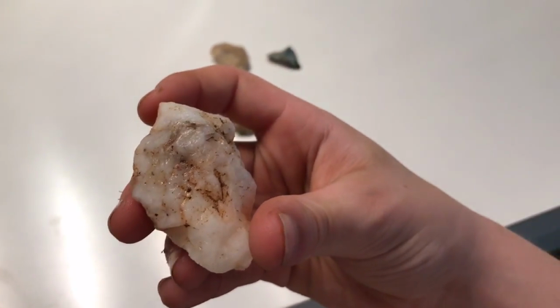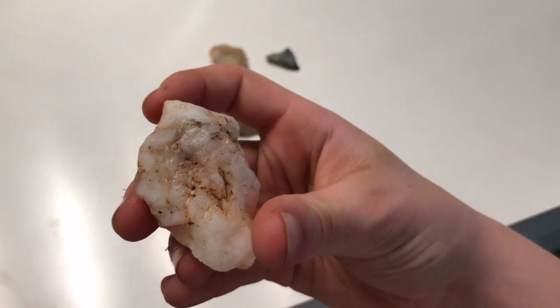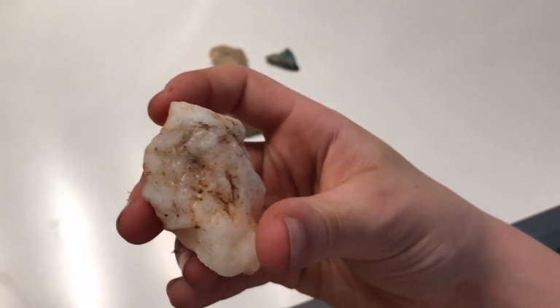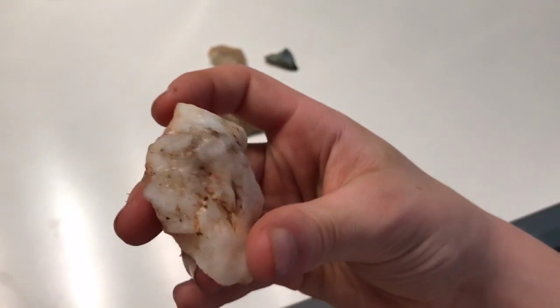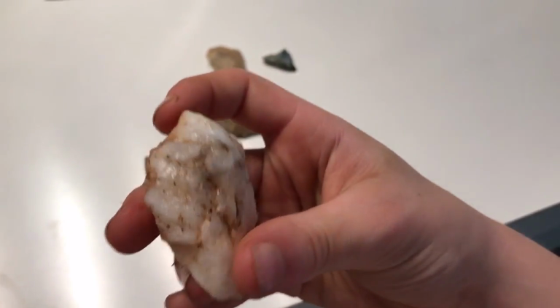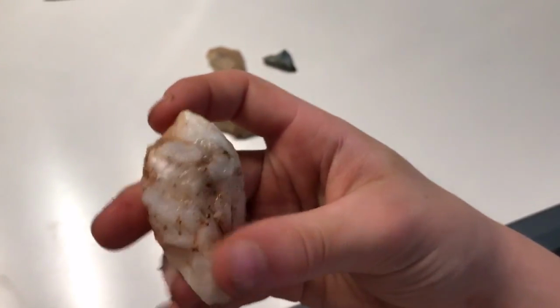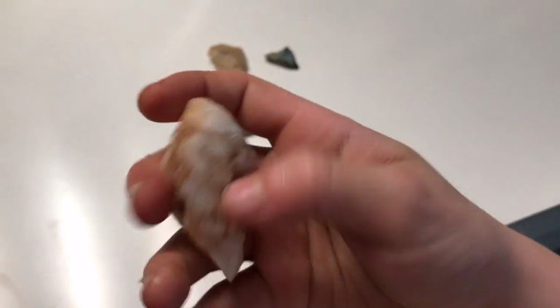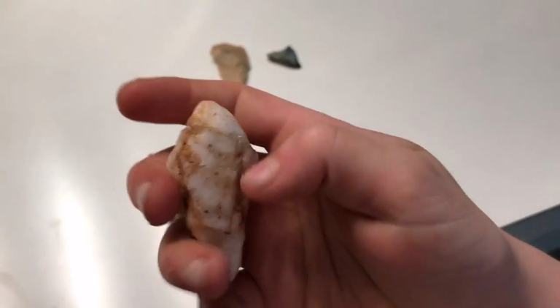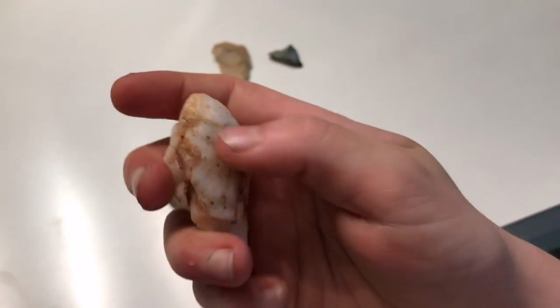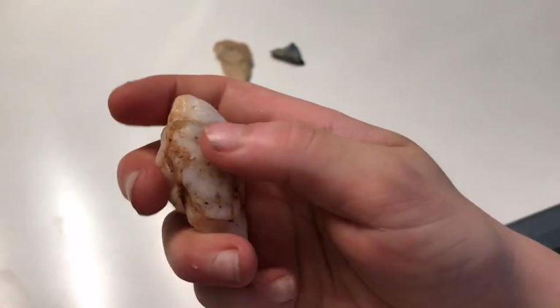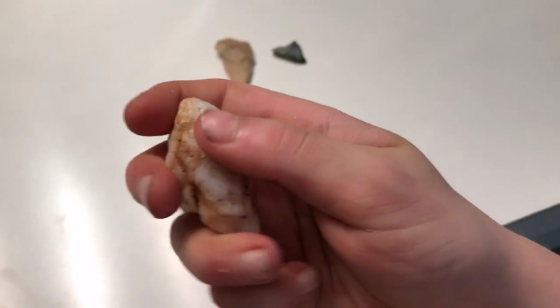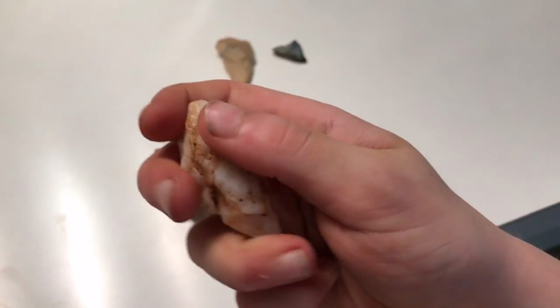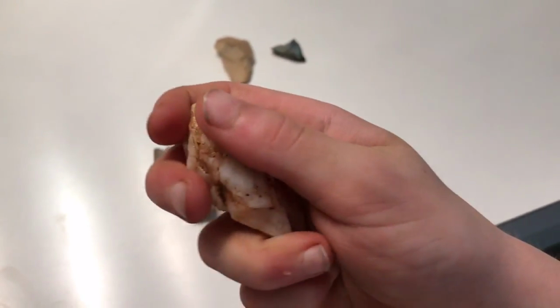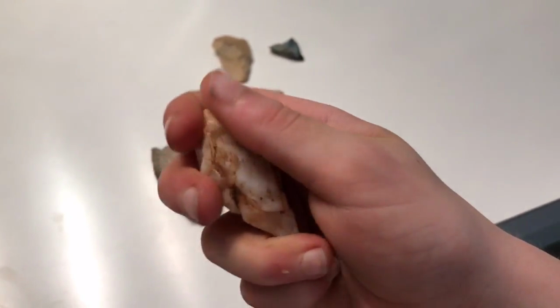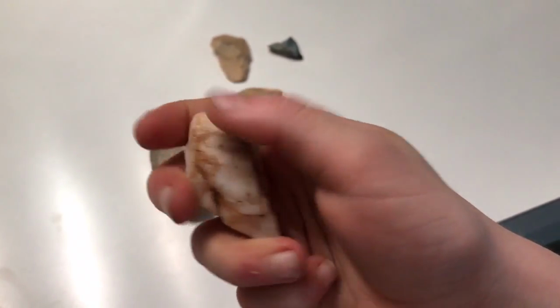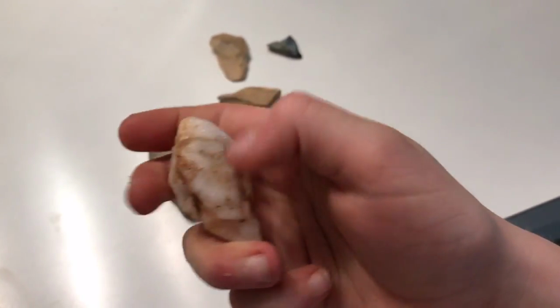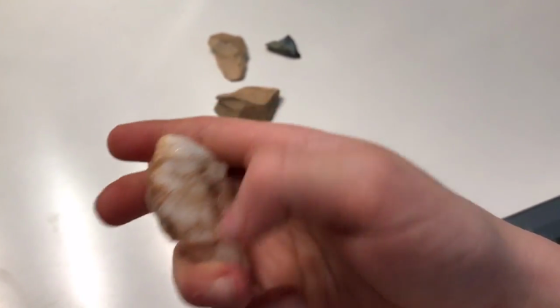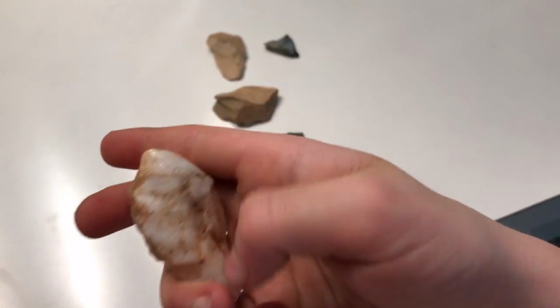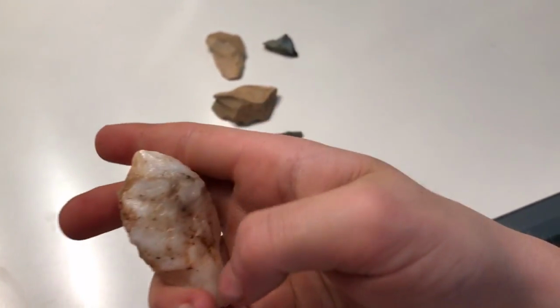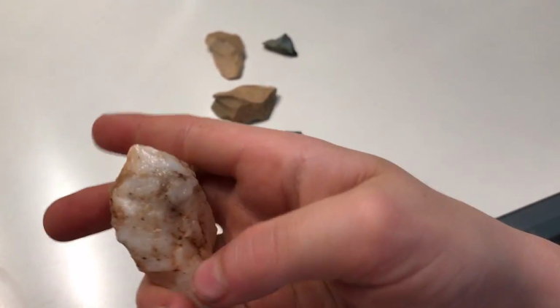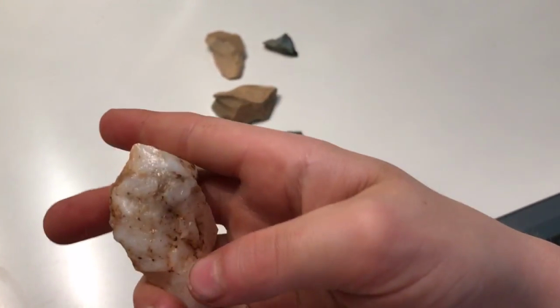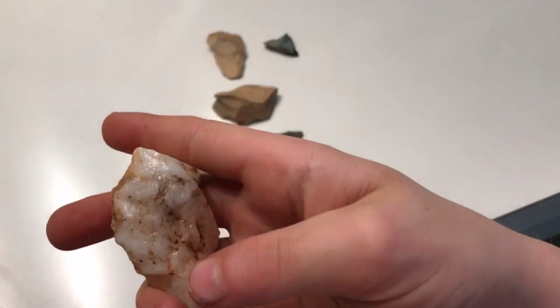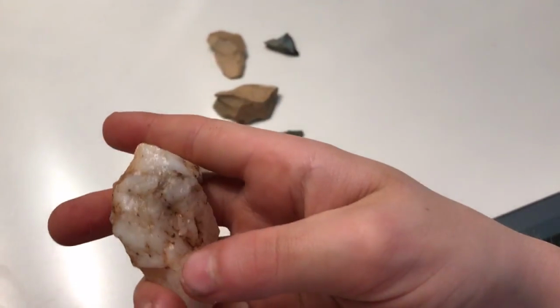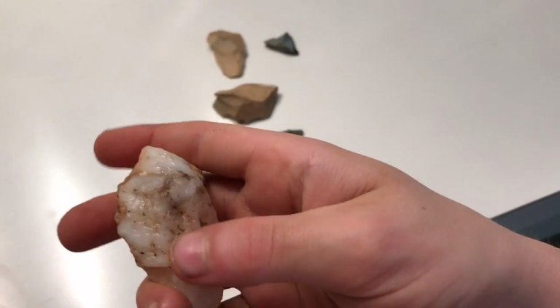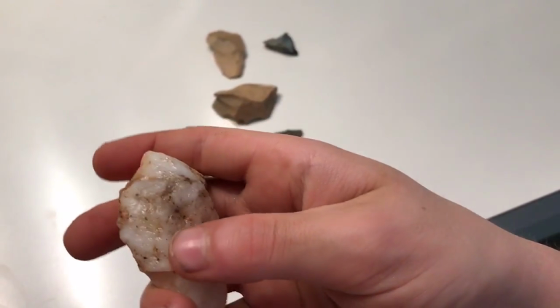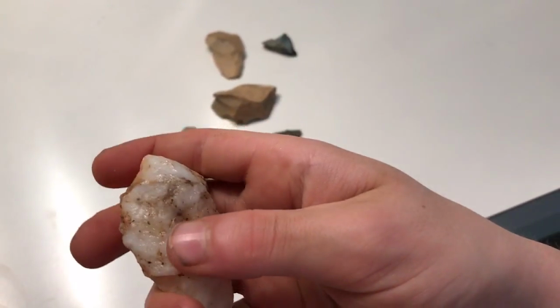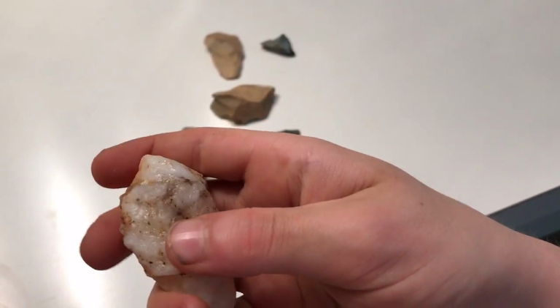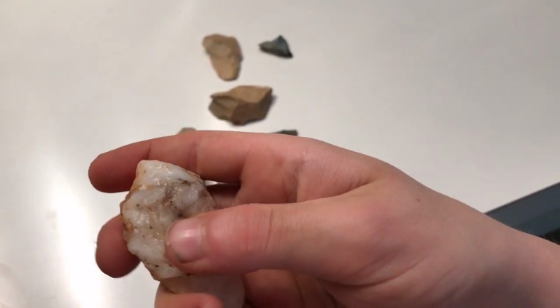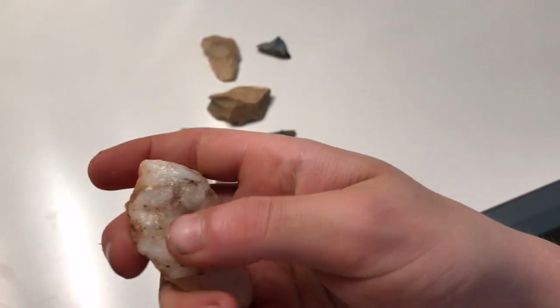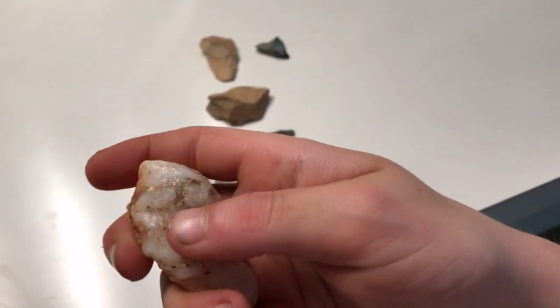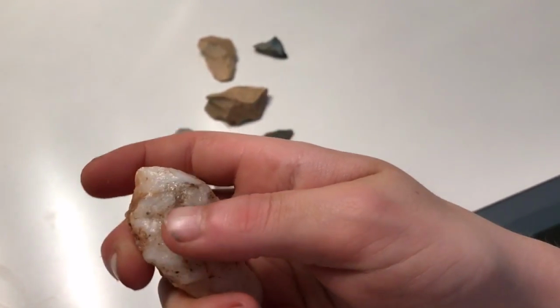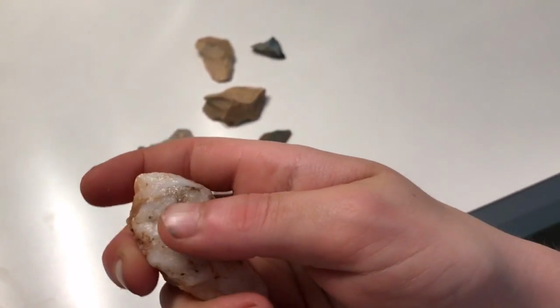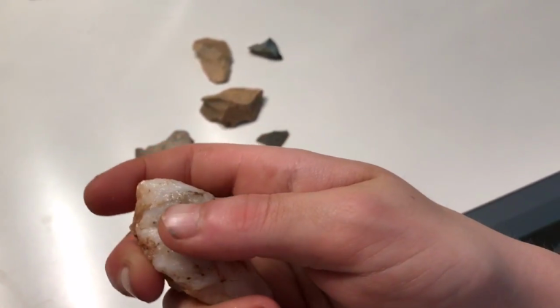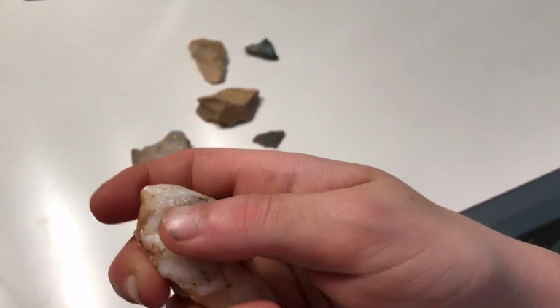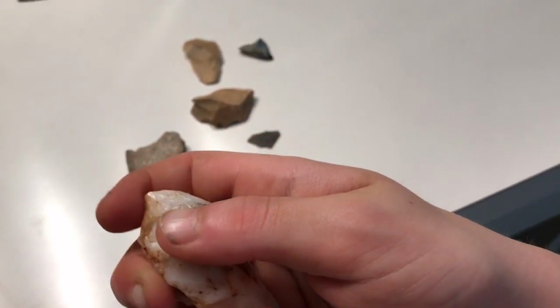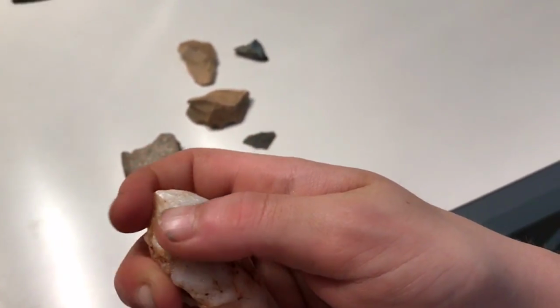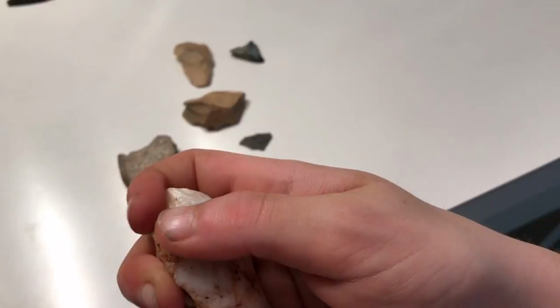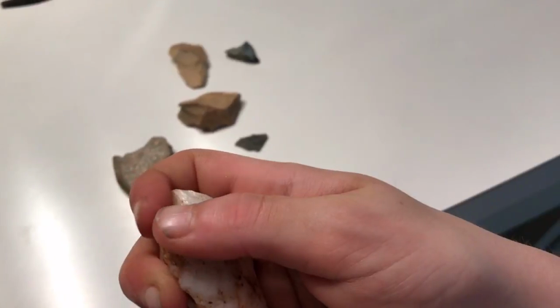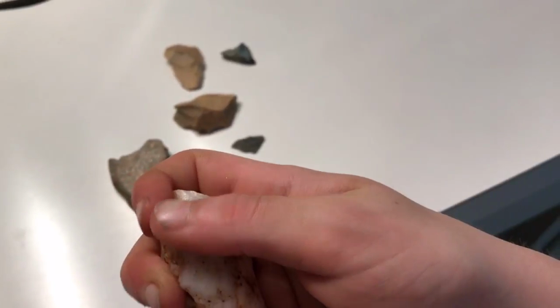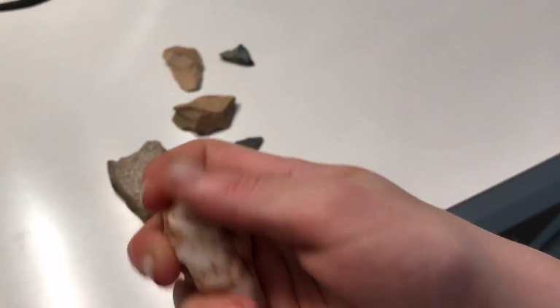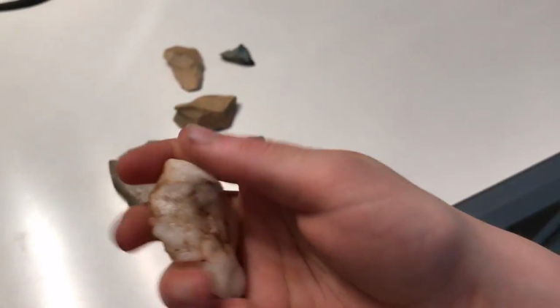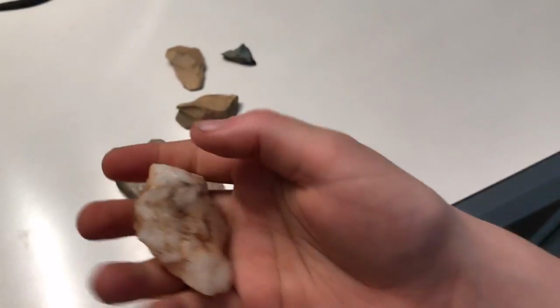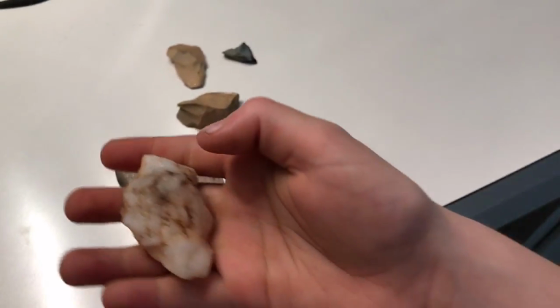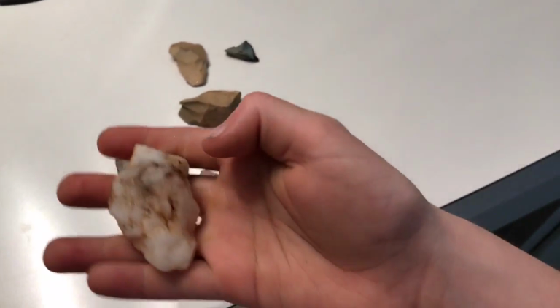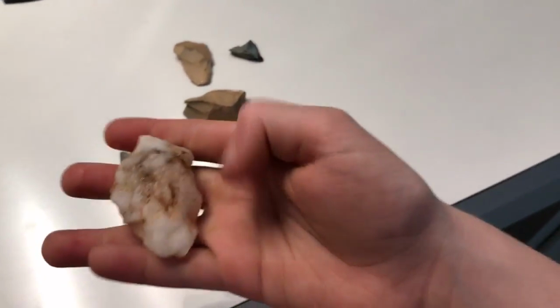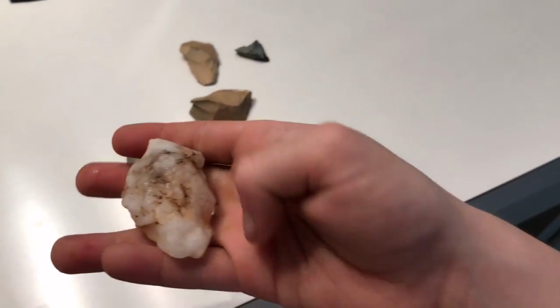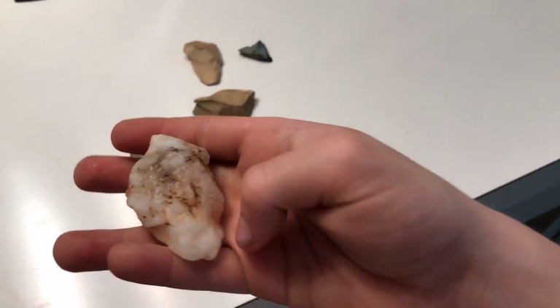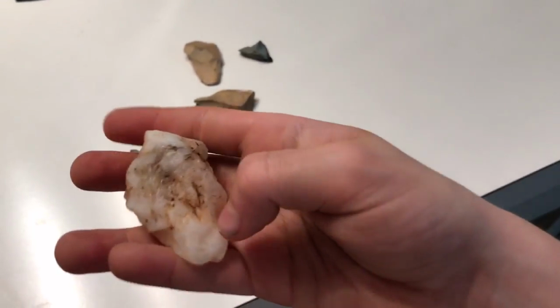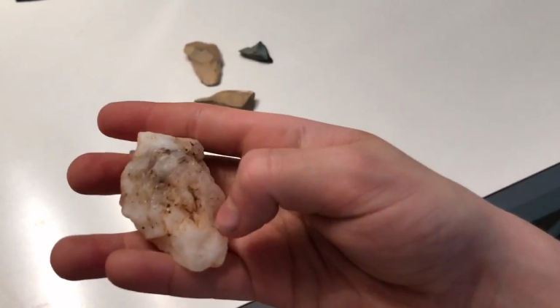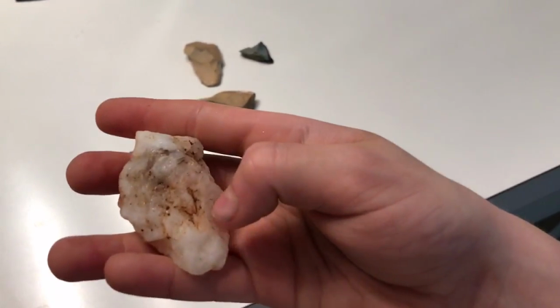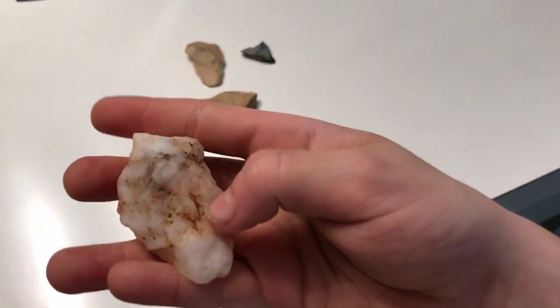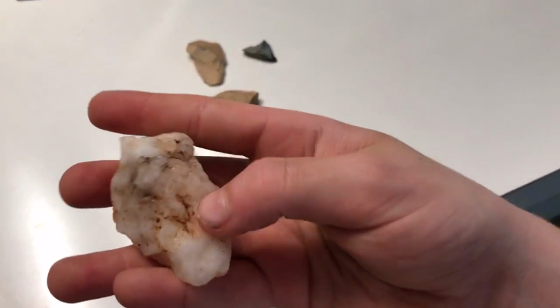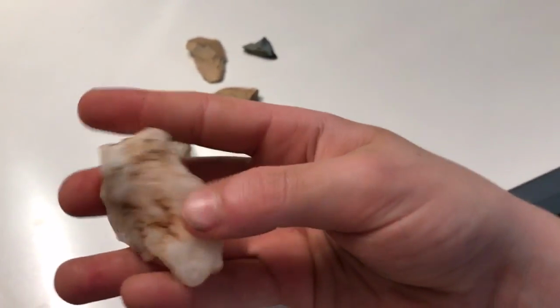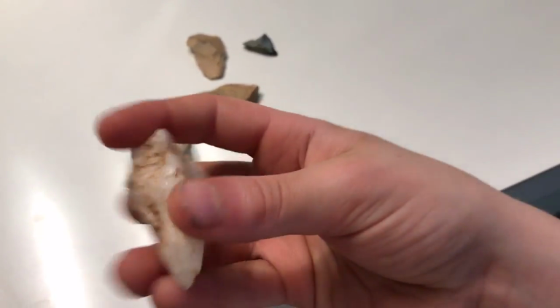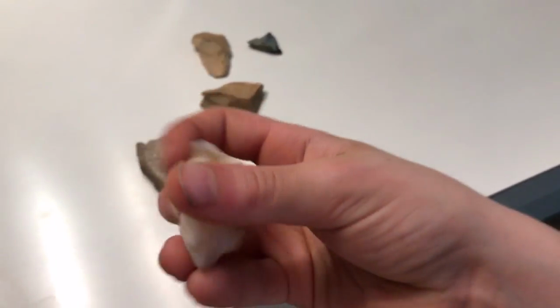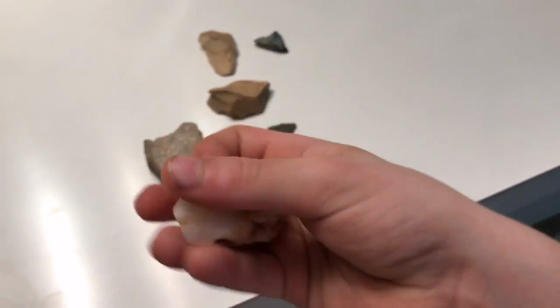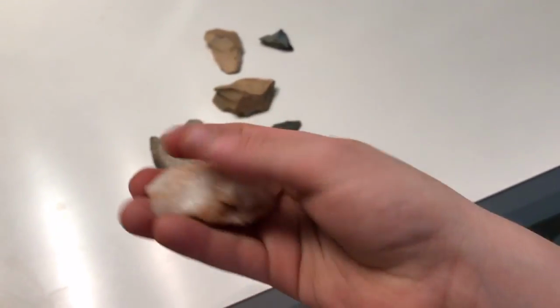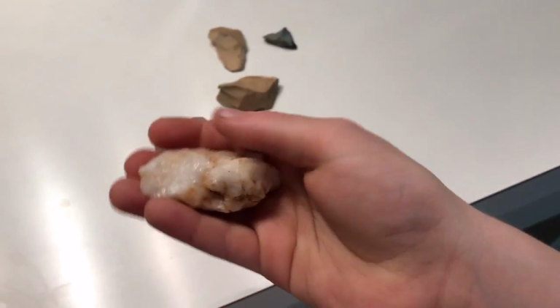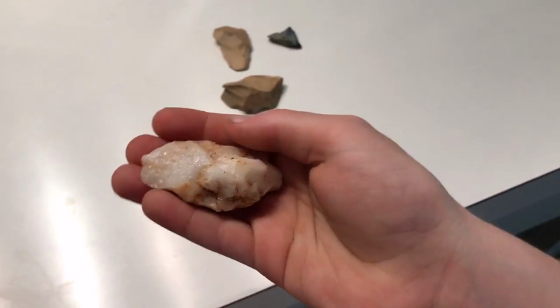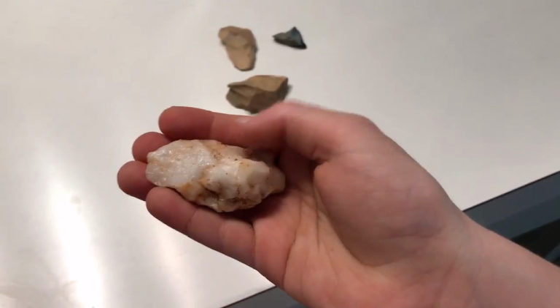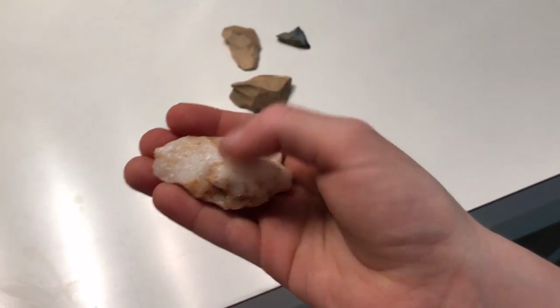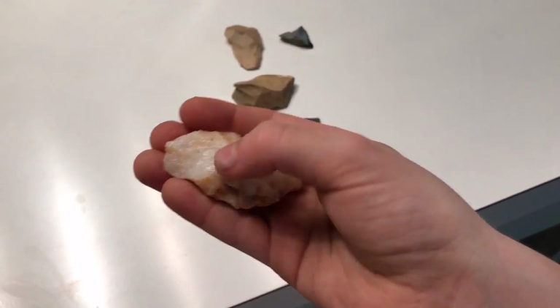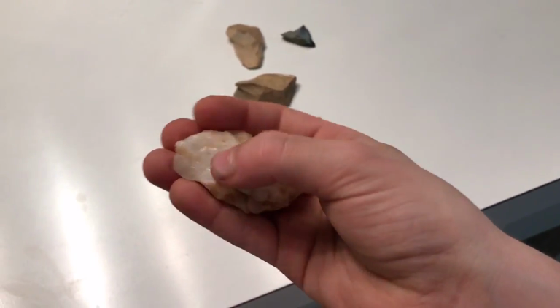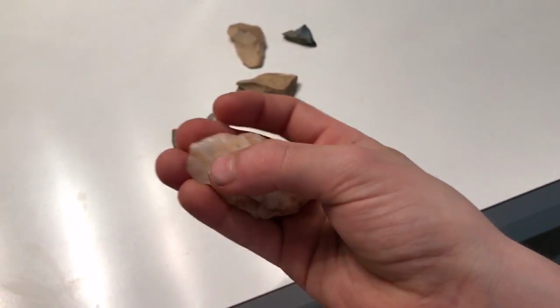And here's something my mom found. I know you can't feel it, but it feels like they carved four bumps into it — it's smooth. Pretty nice.